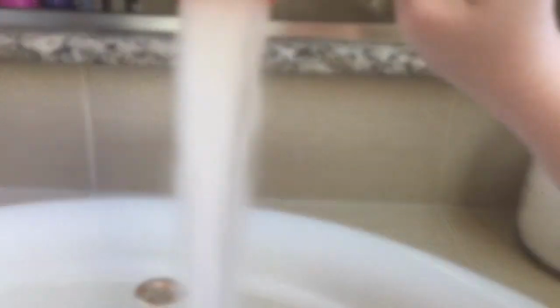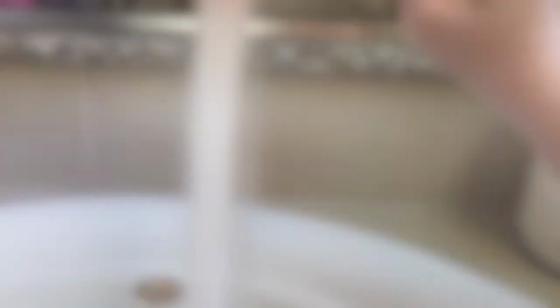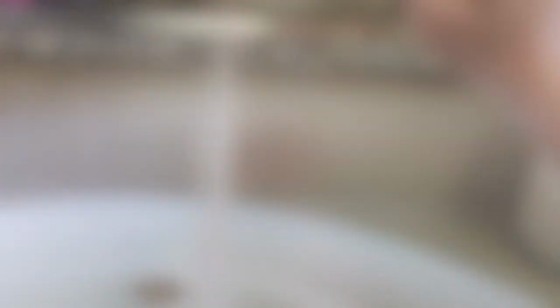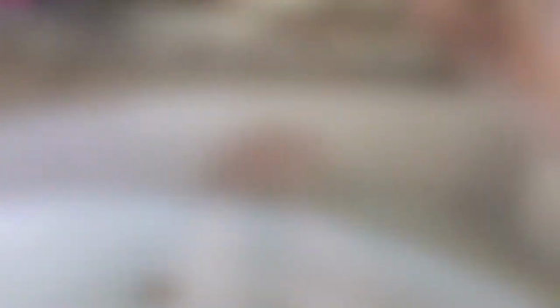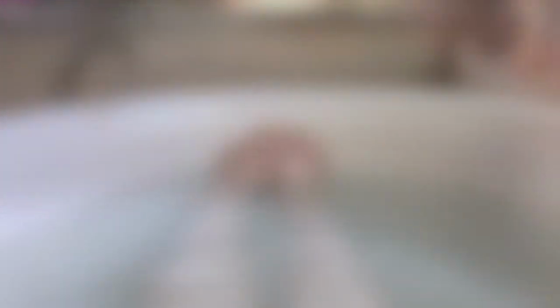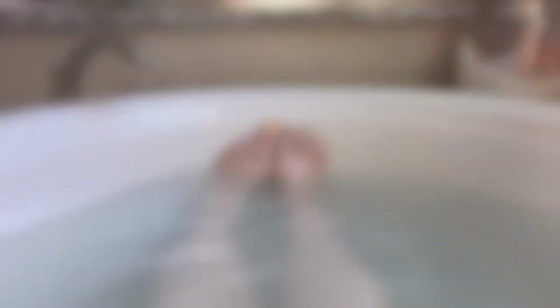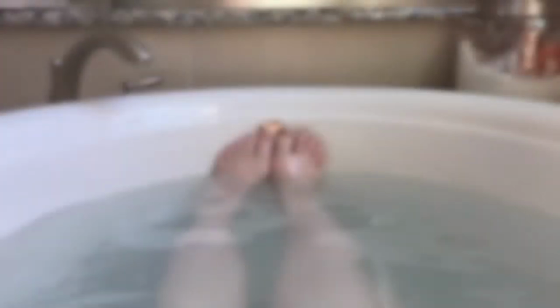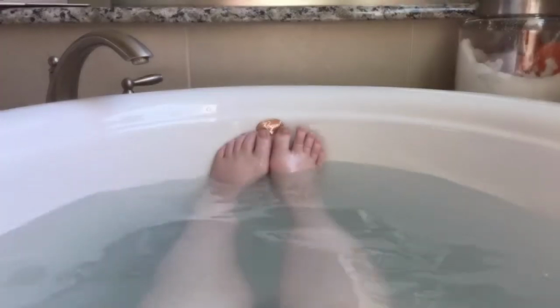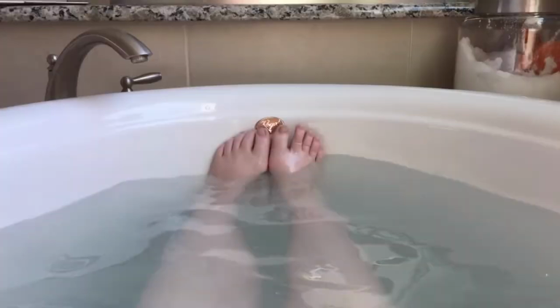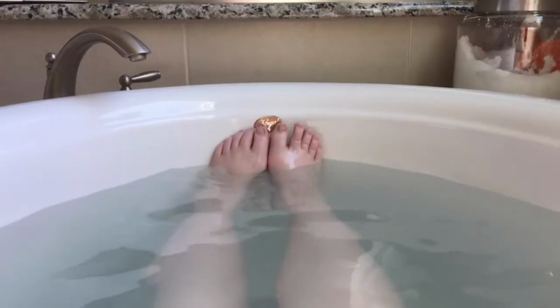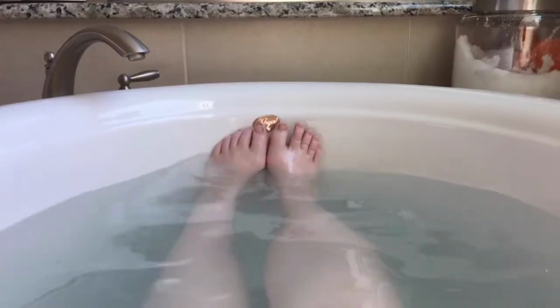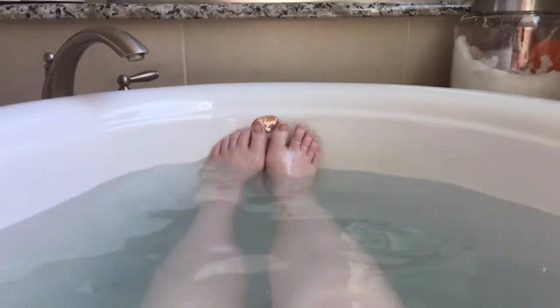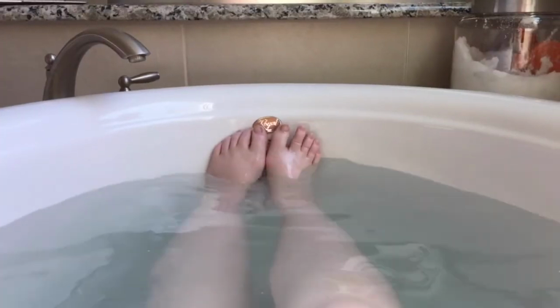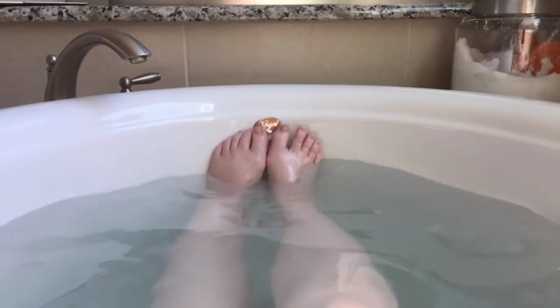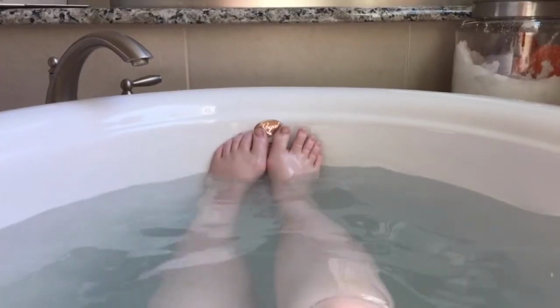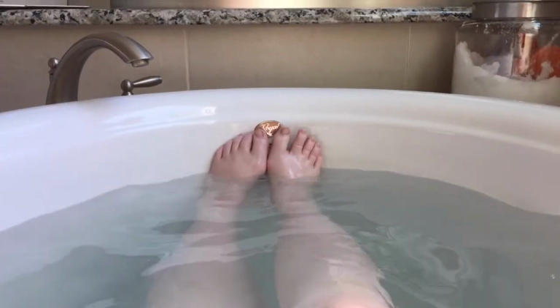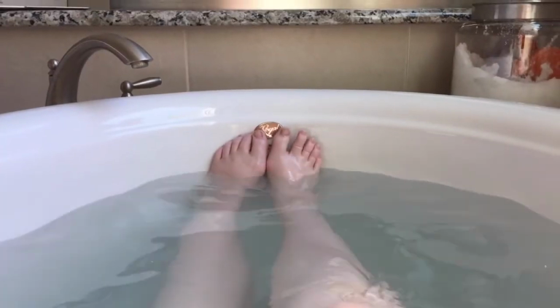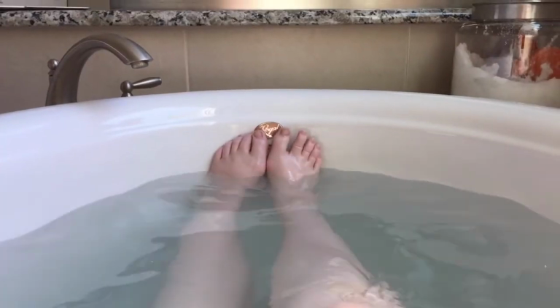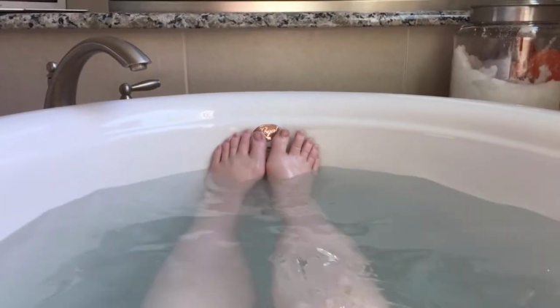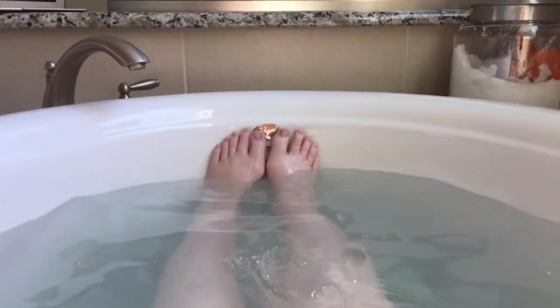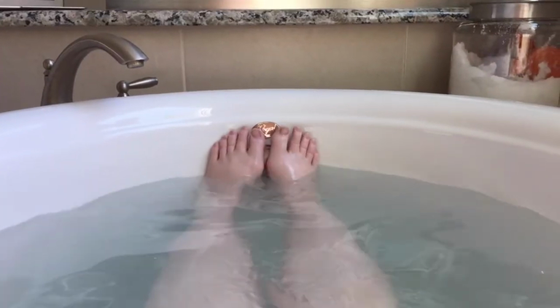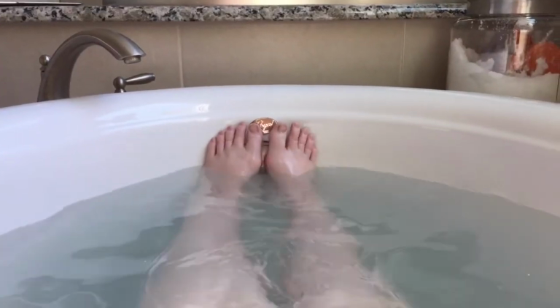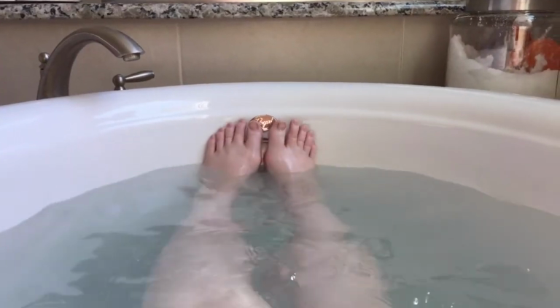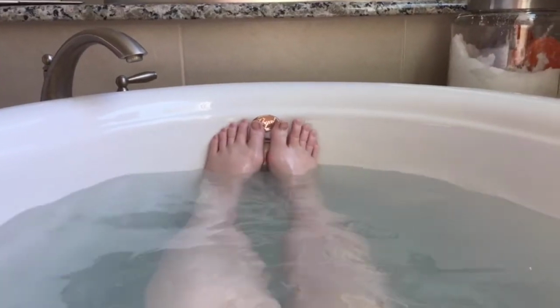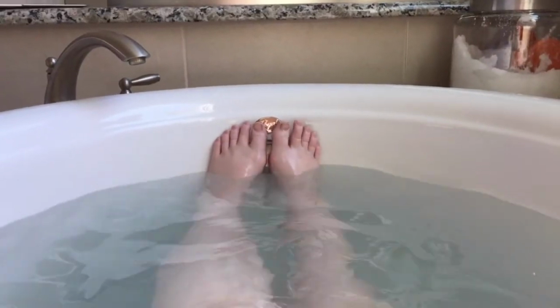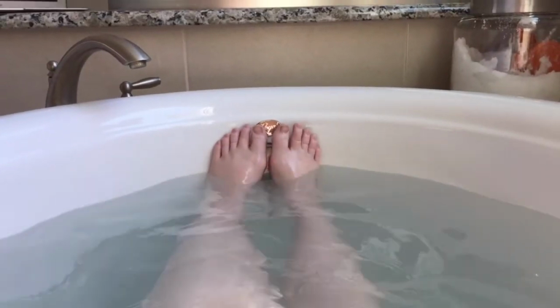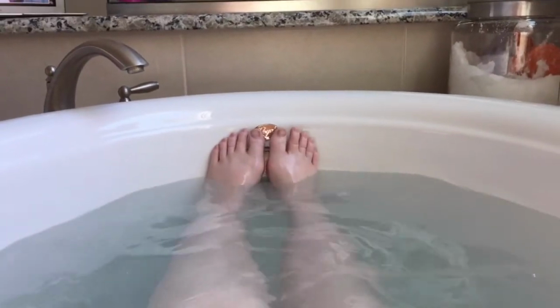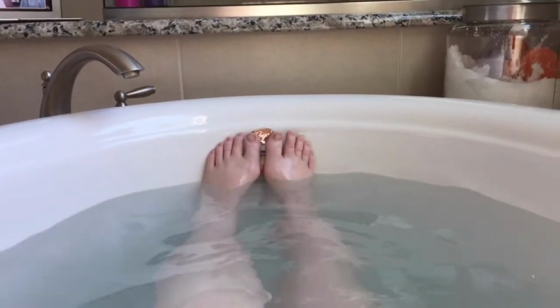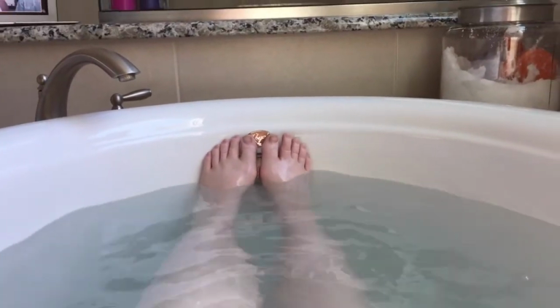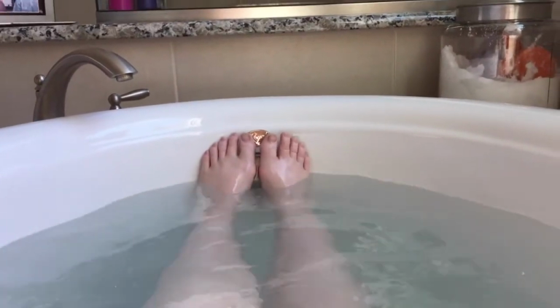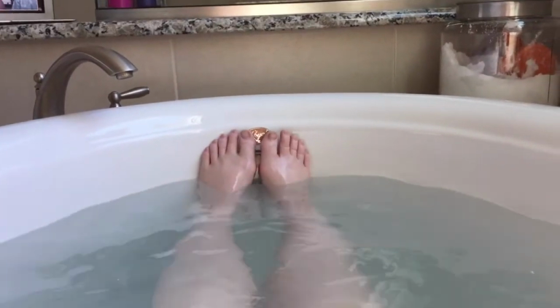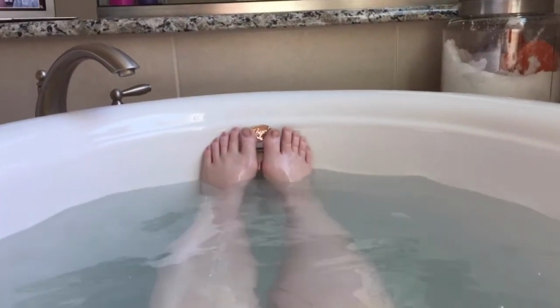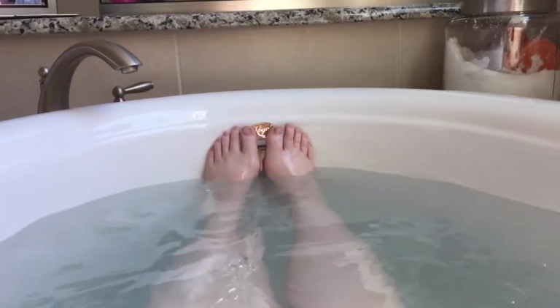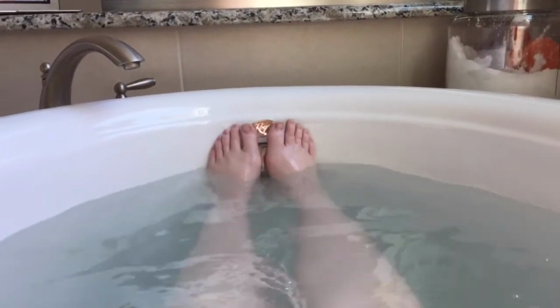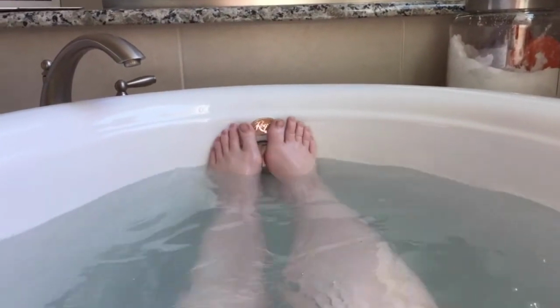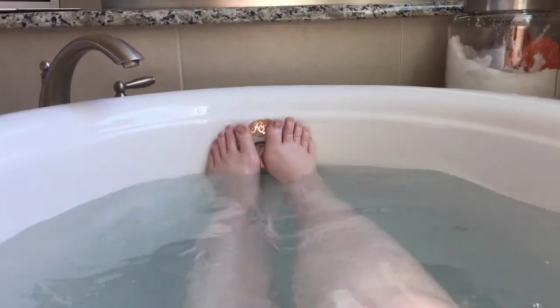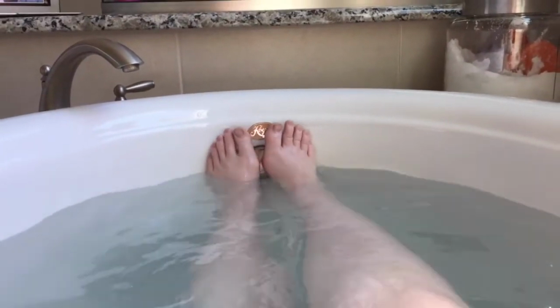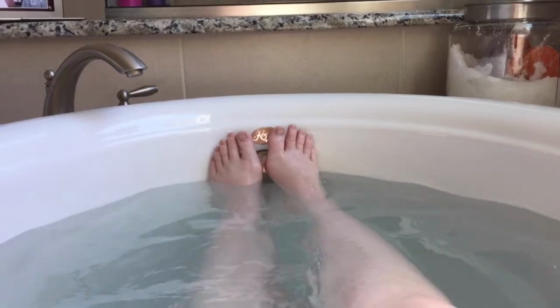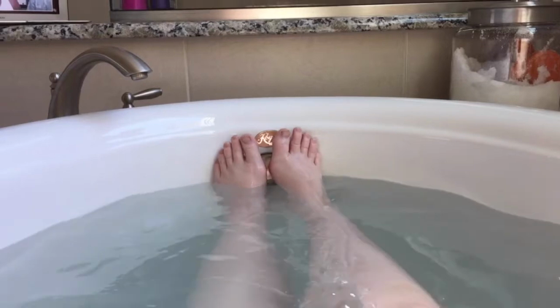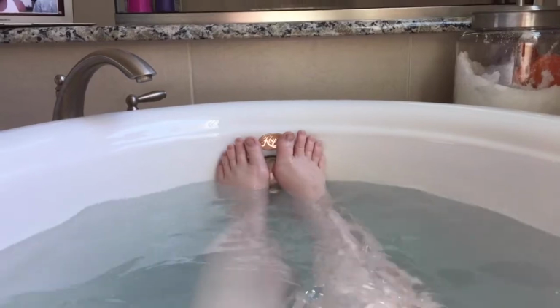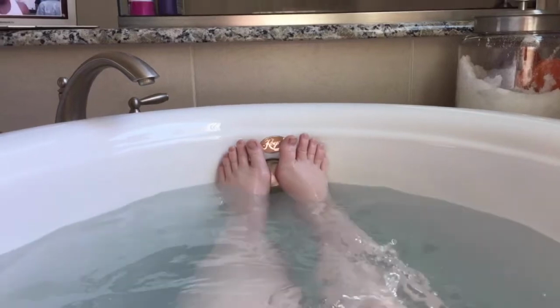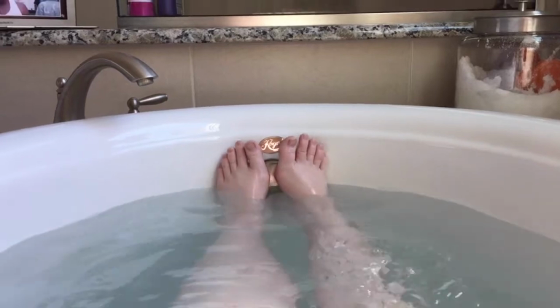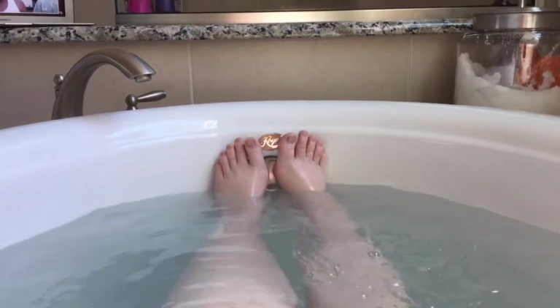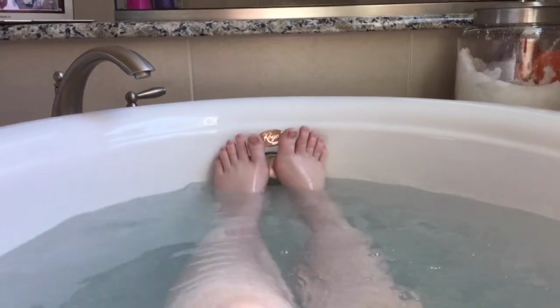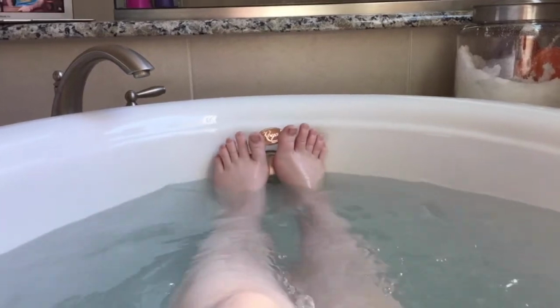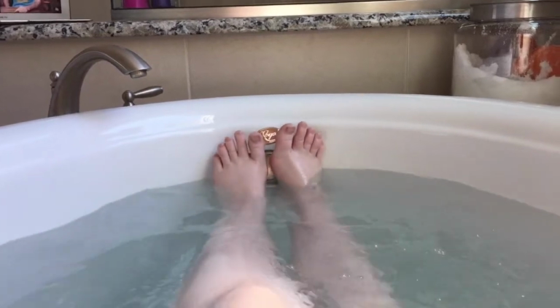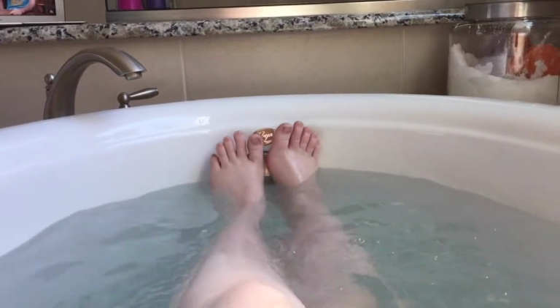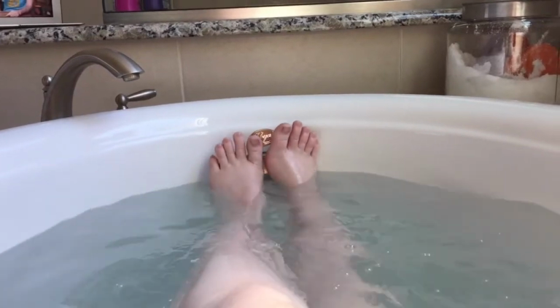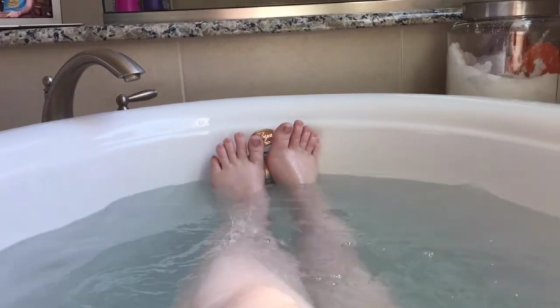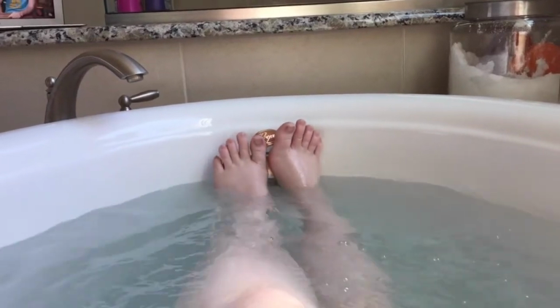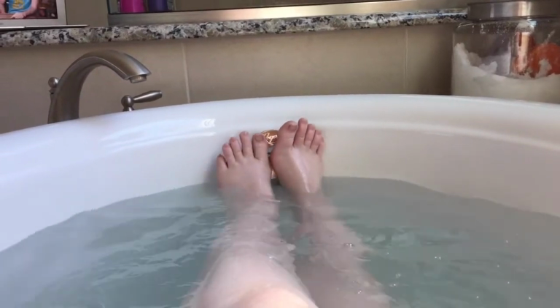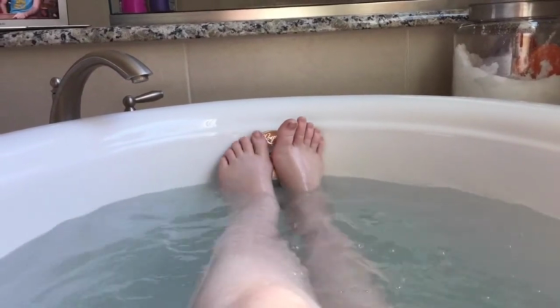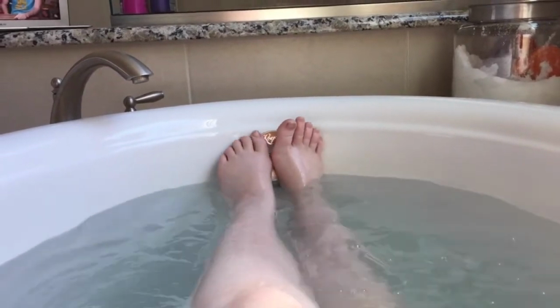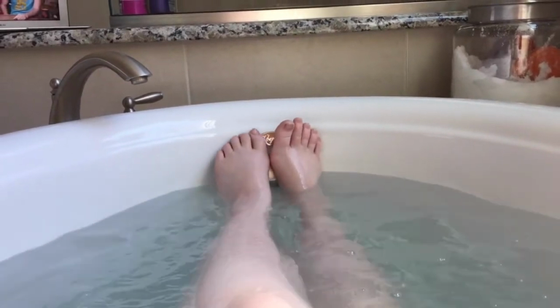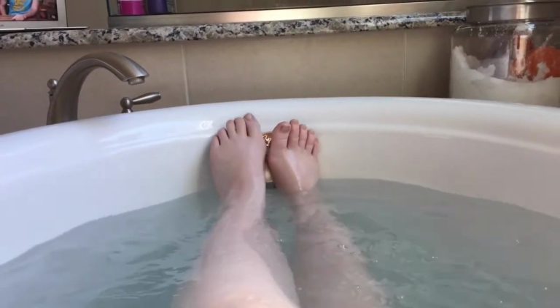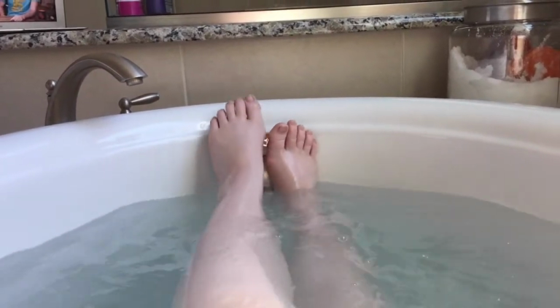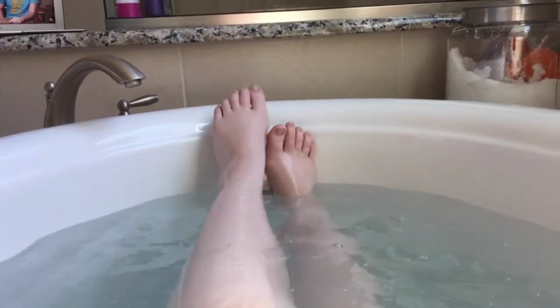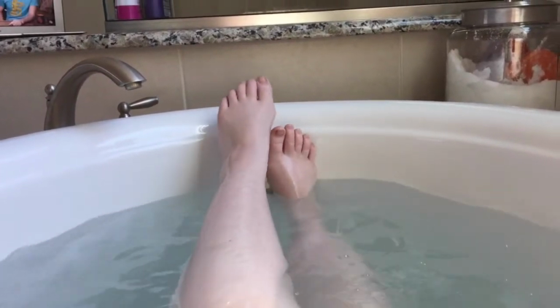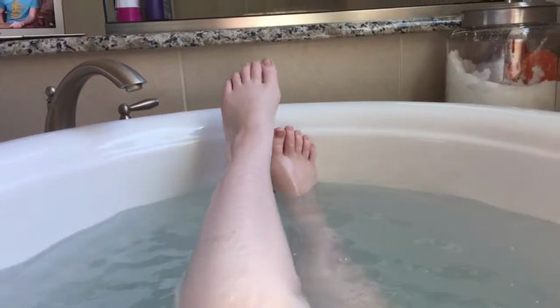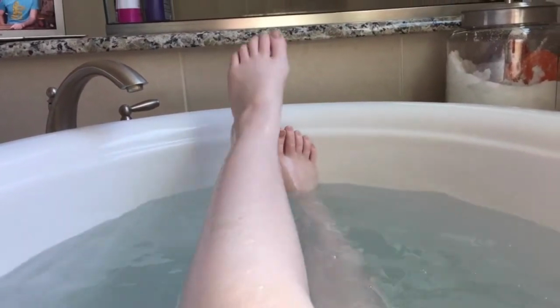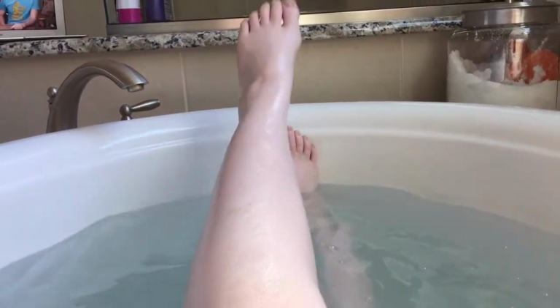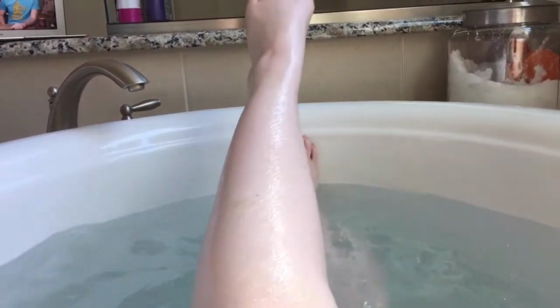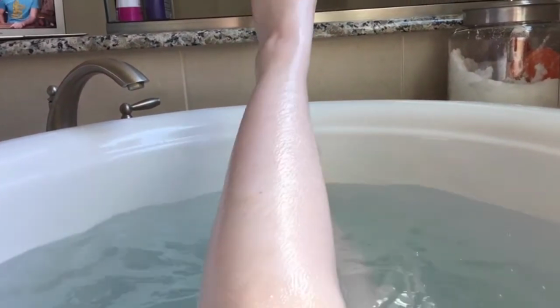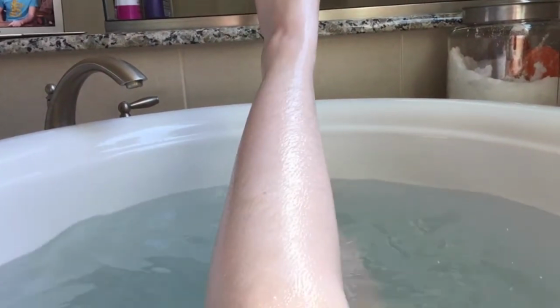Now I can sit back and relax for a bit before I shampoo, condition, and wash with soap and all that.